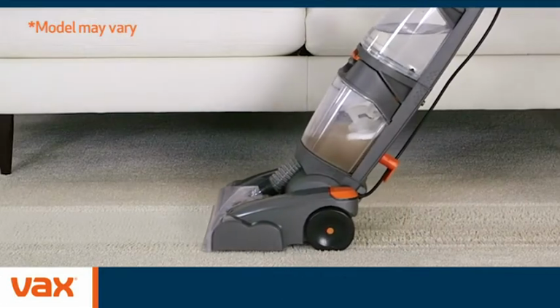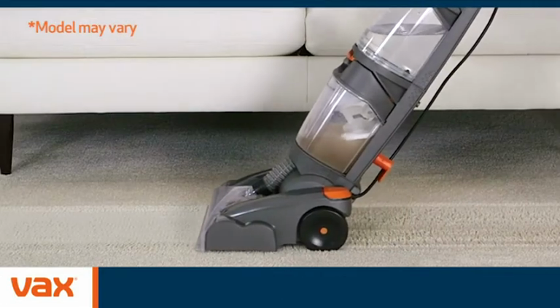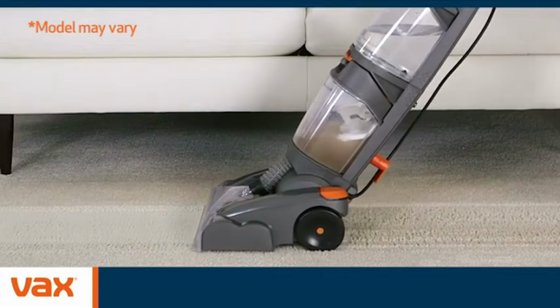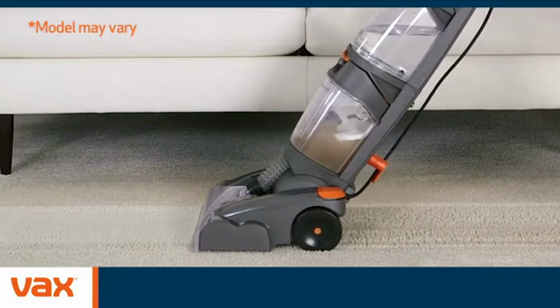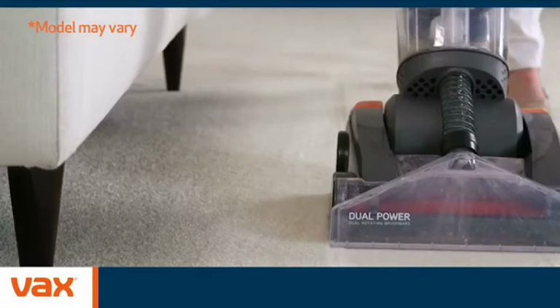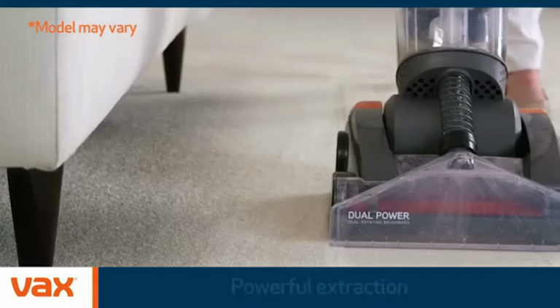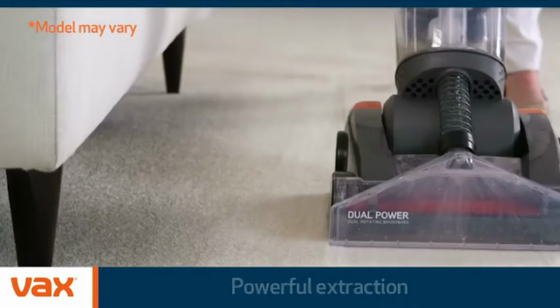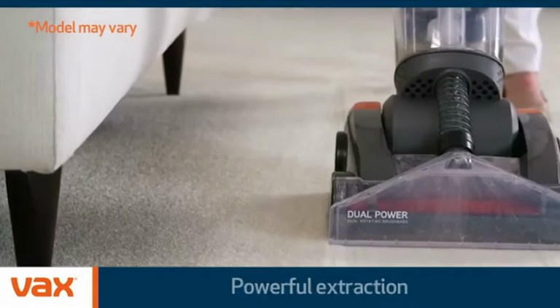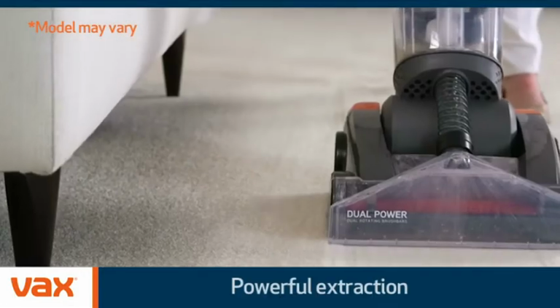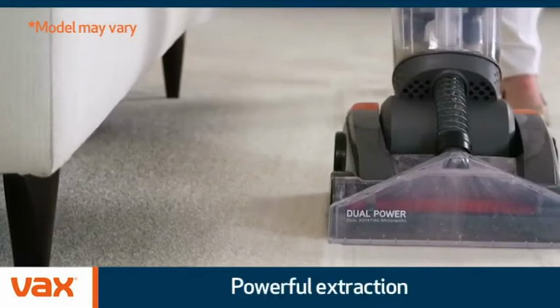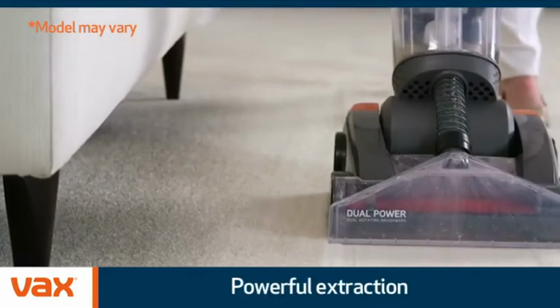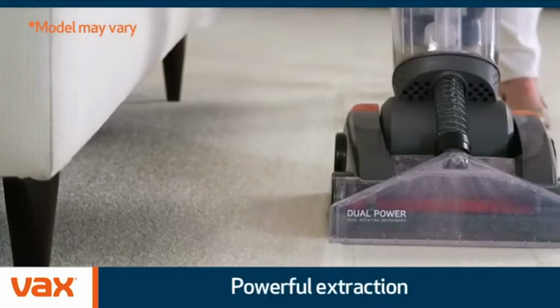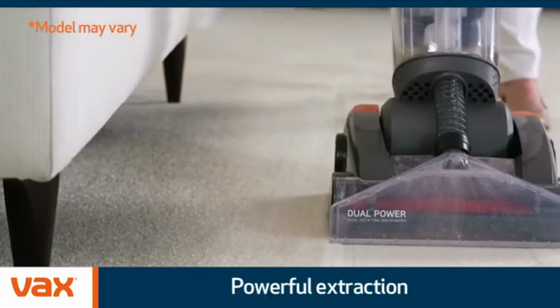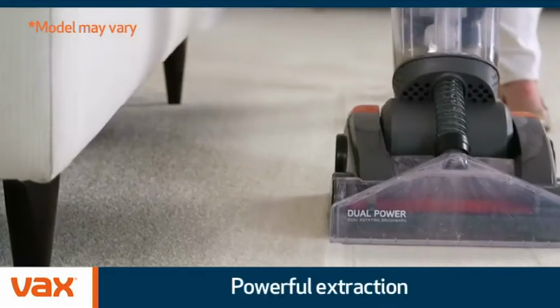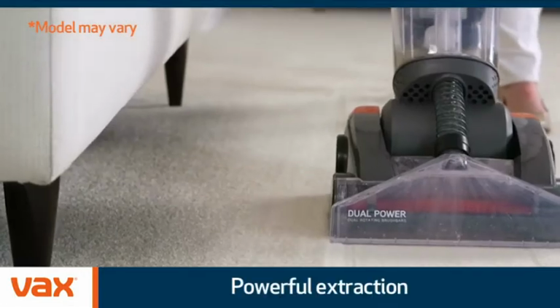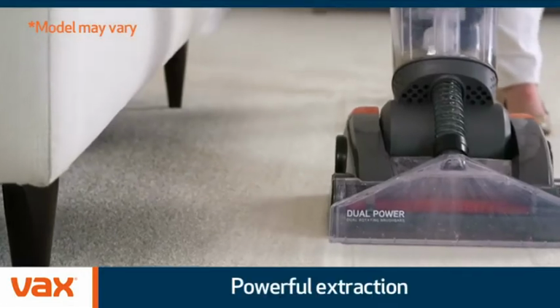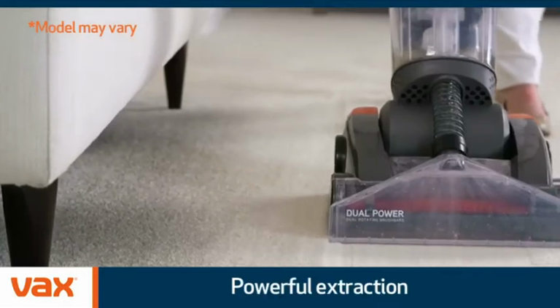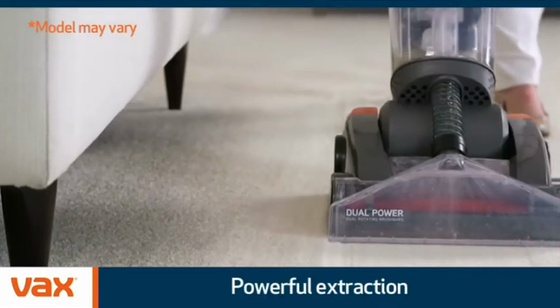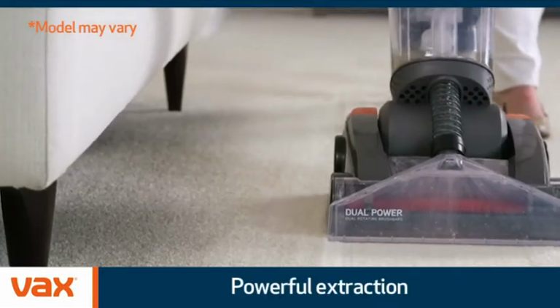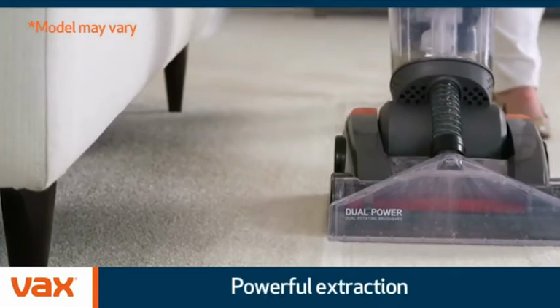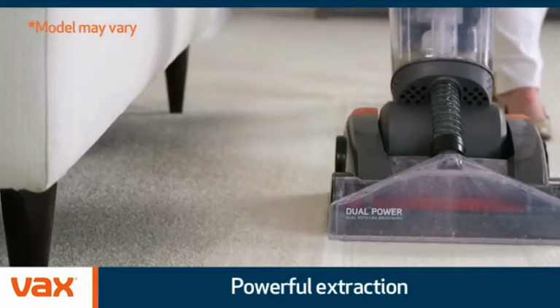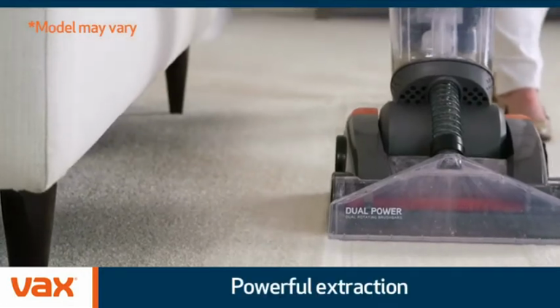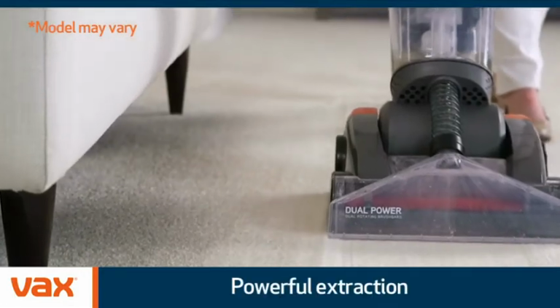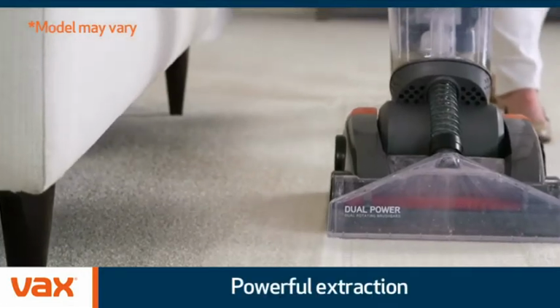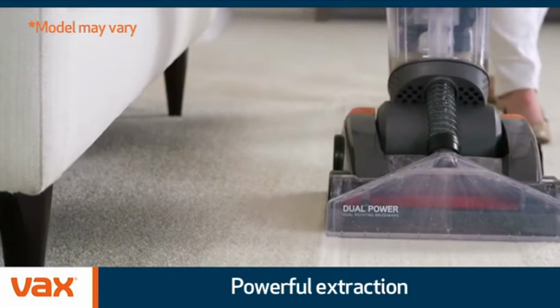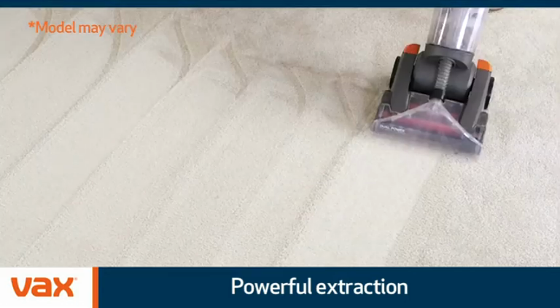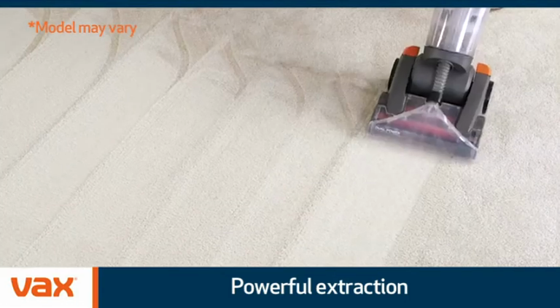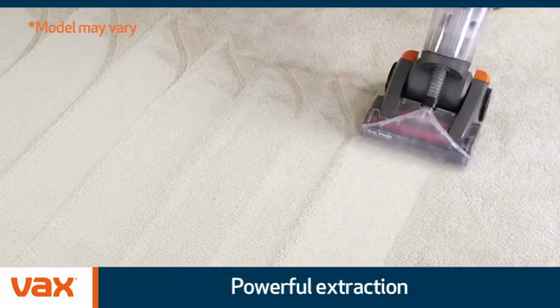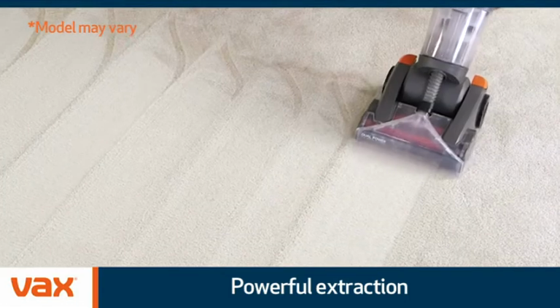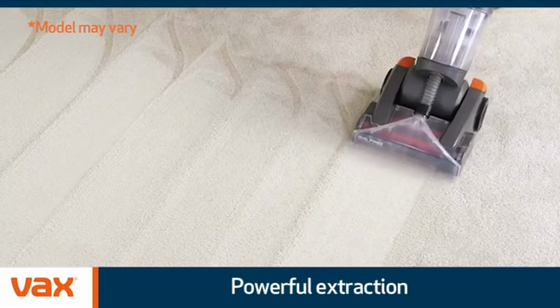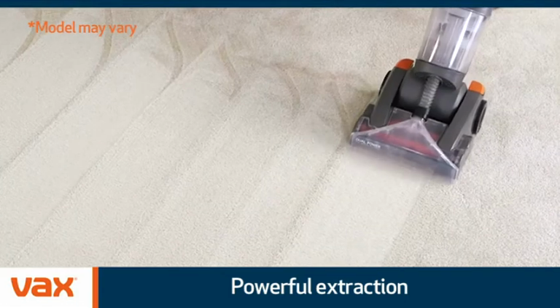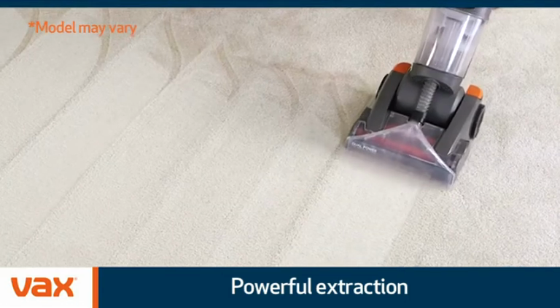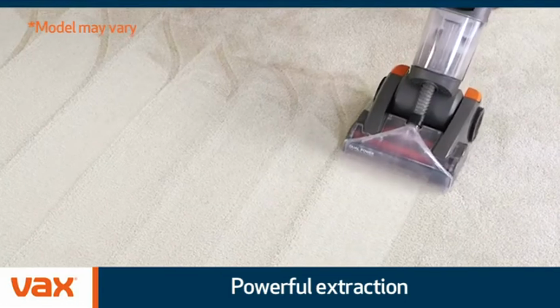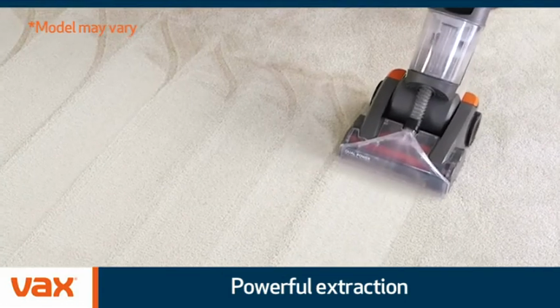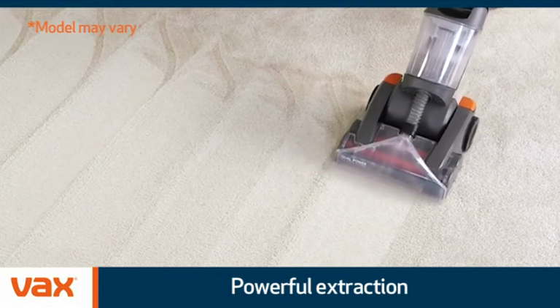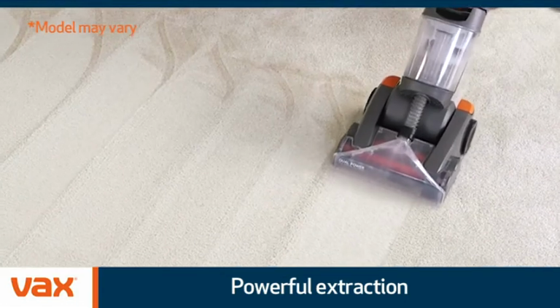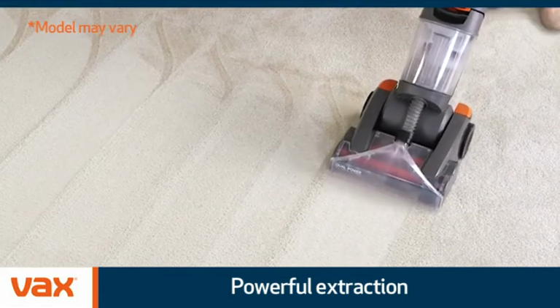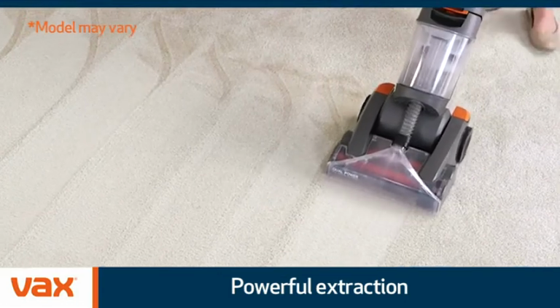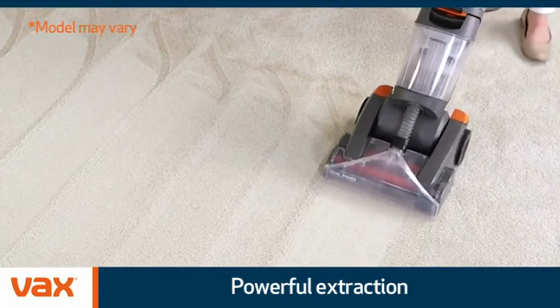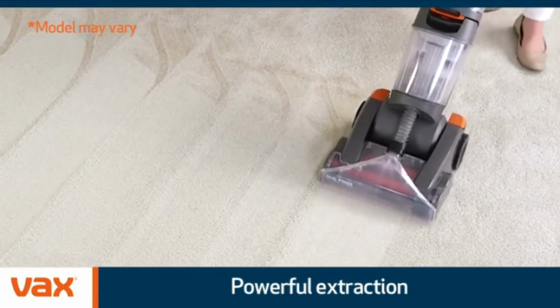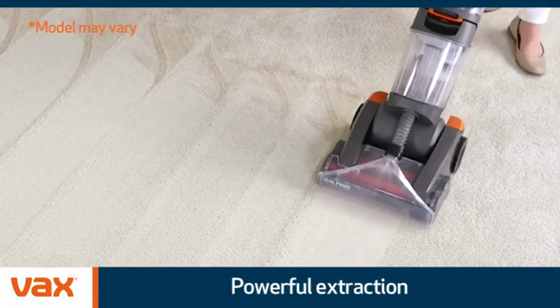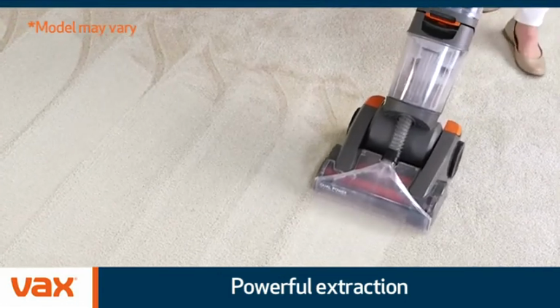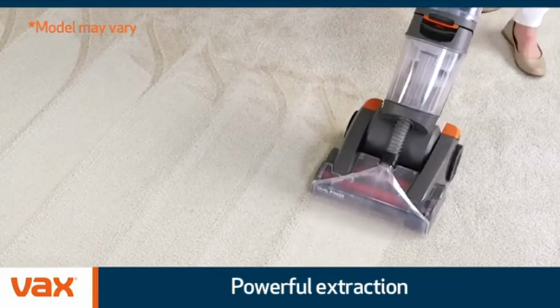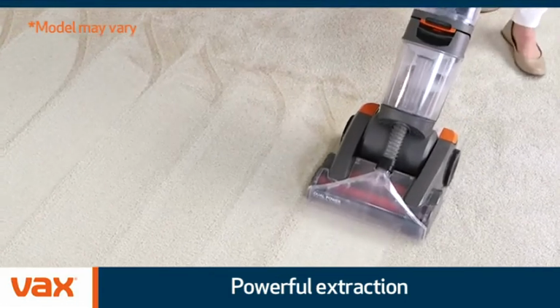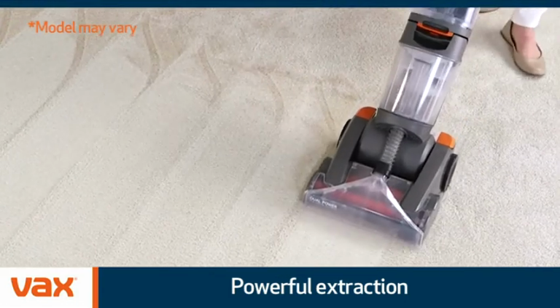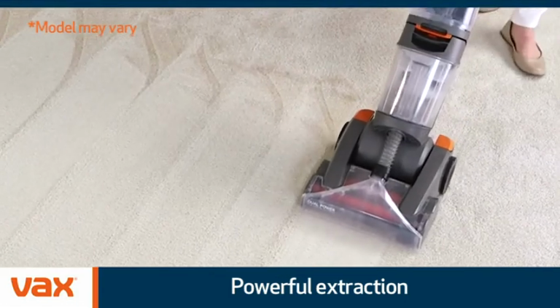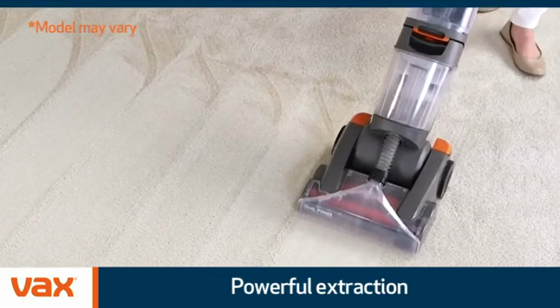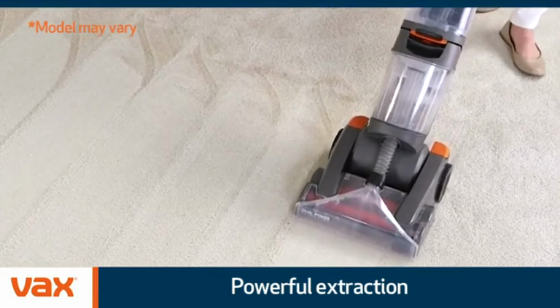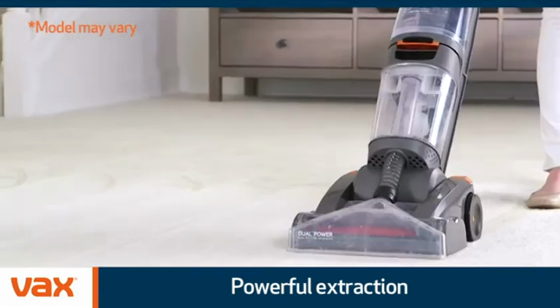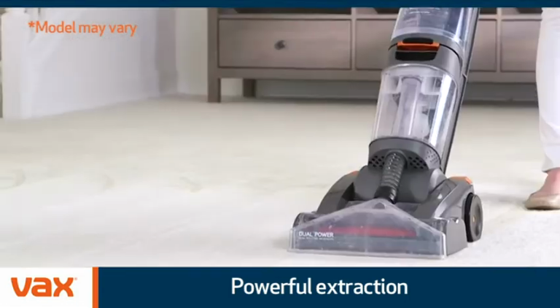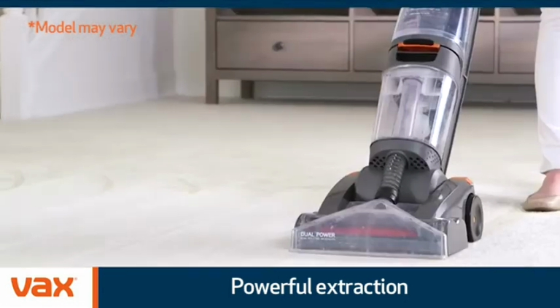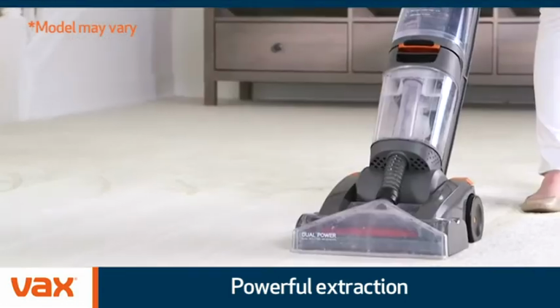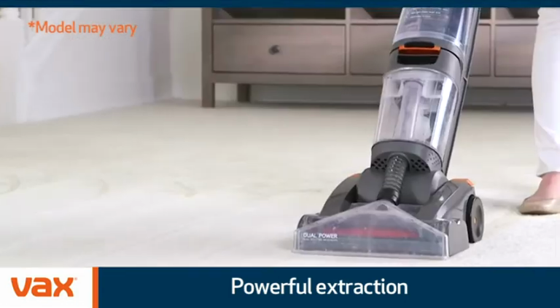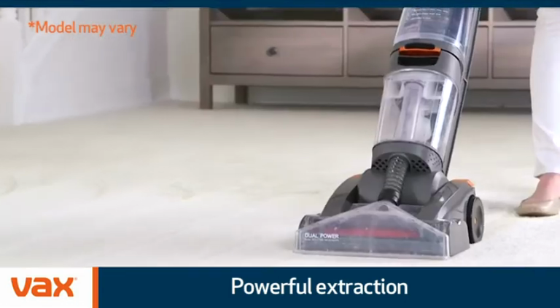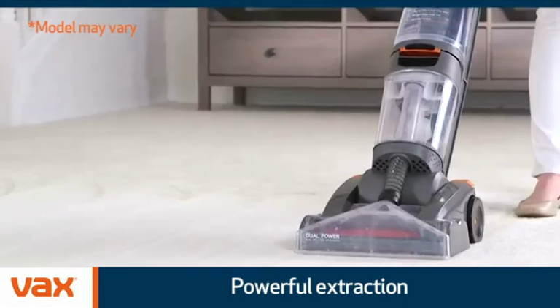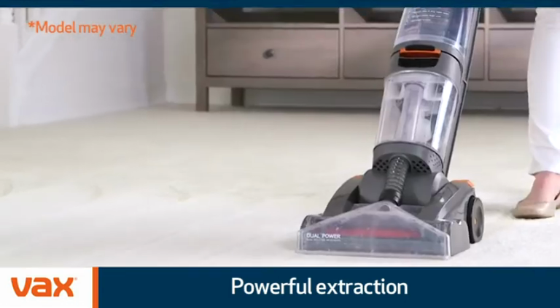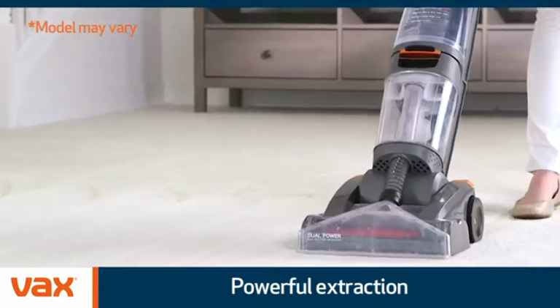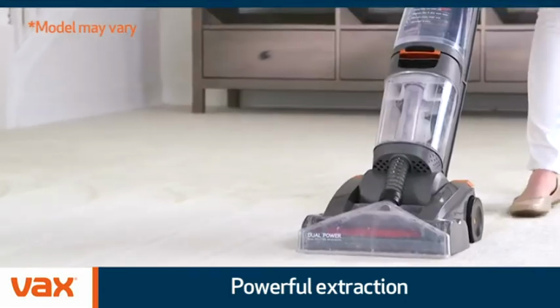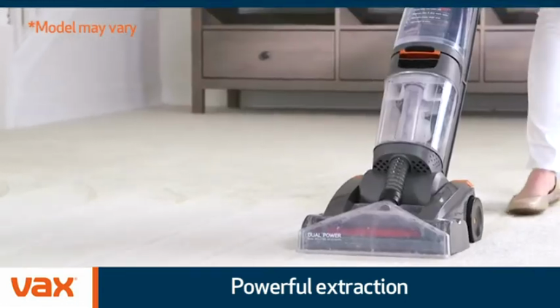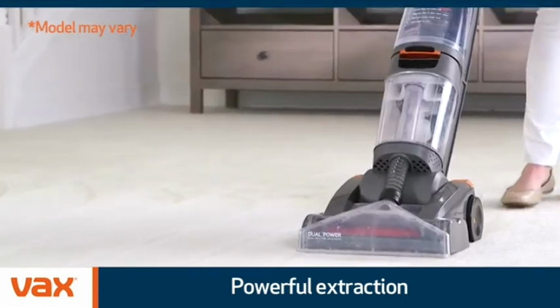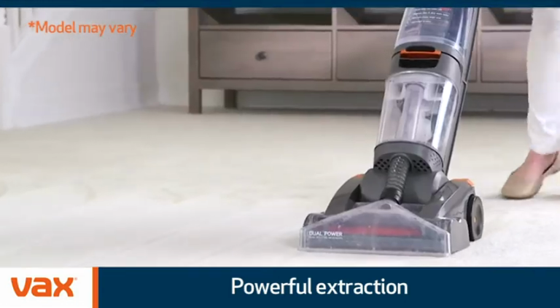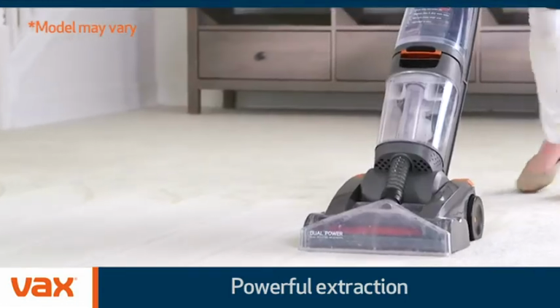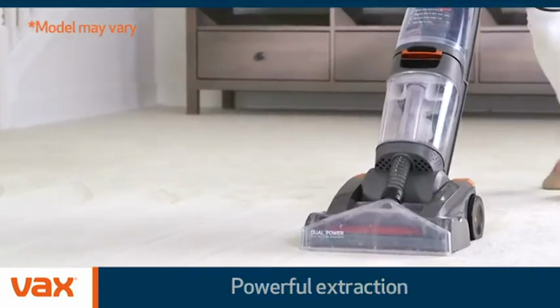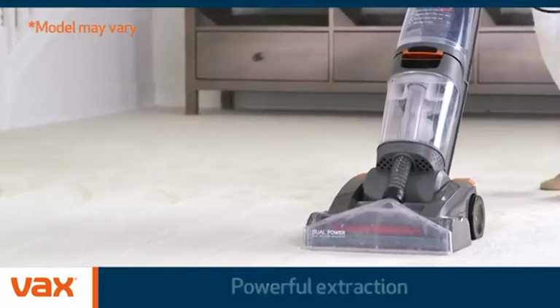With powerful extraction, excess water is lifted, making sure your carpets dry quicker. You'll be walking on them in no time.